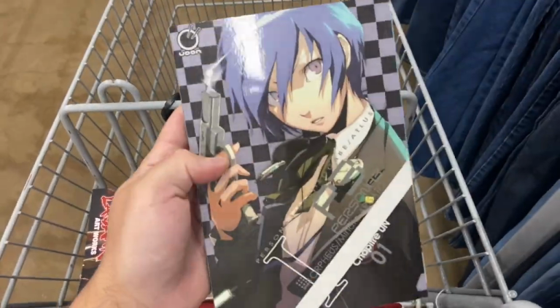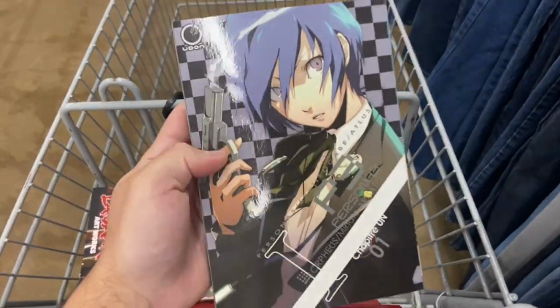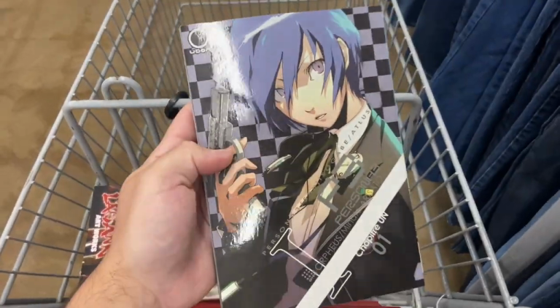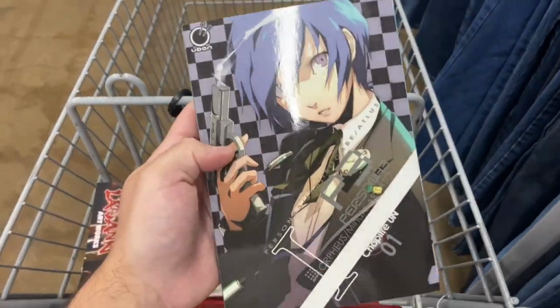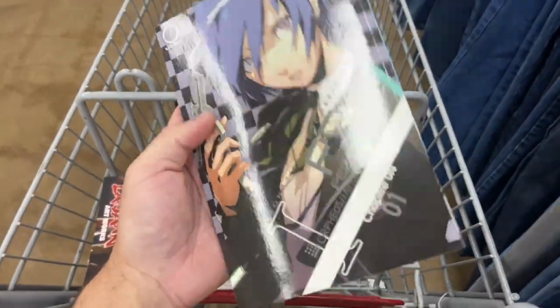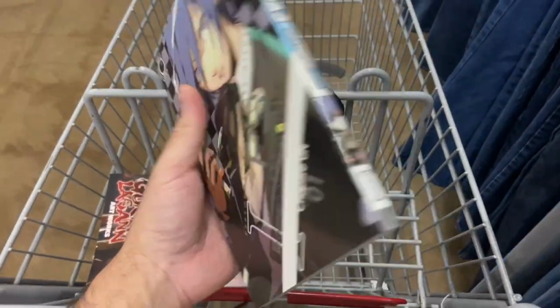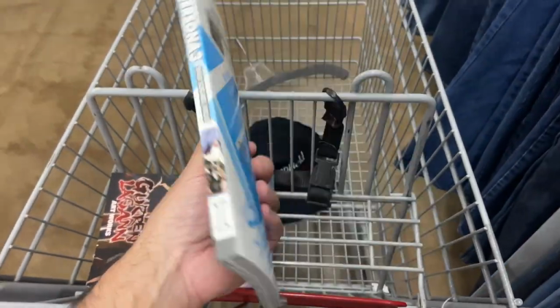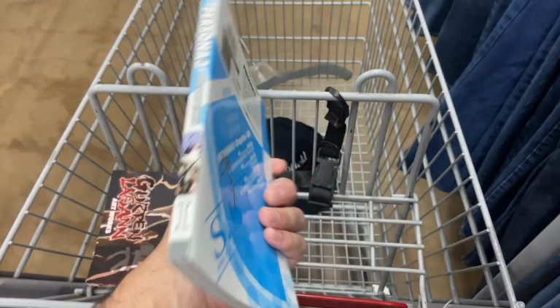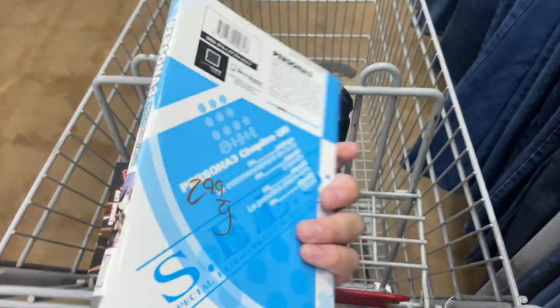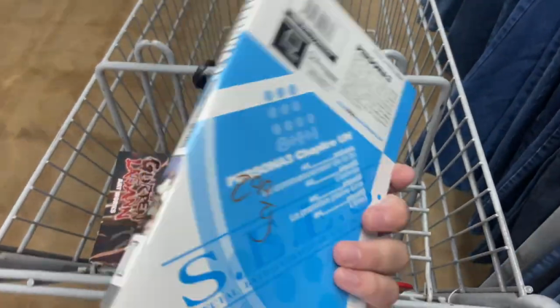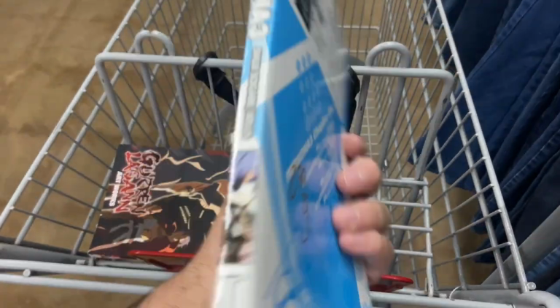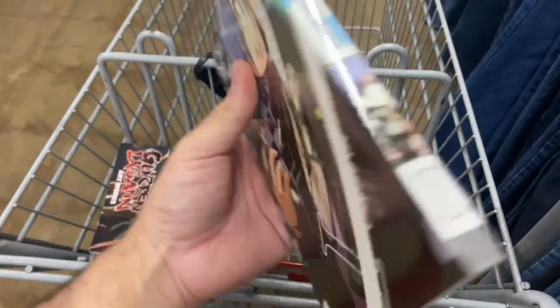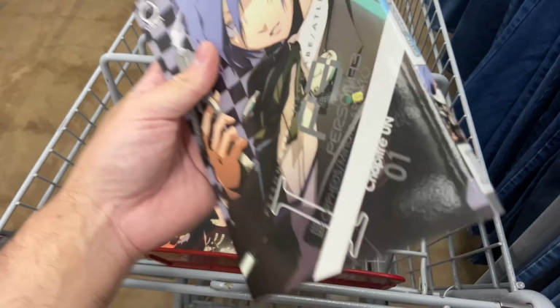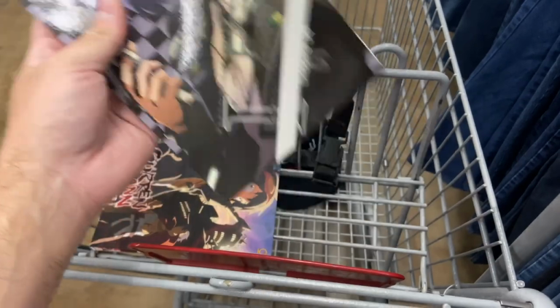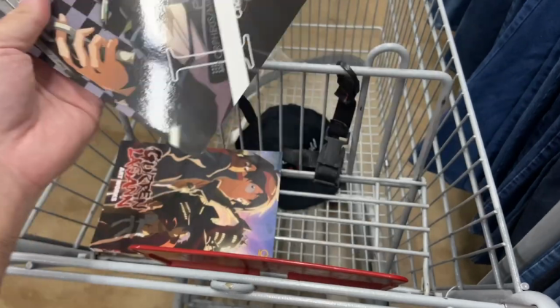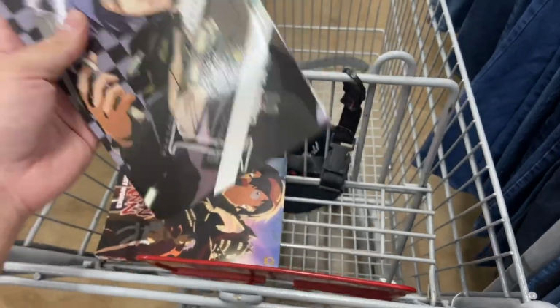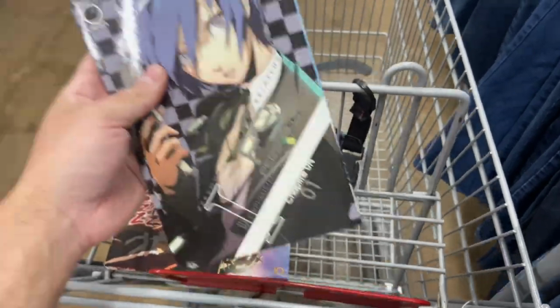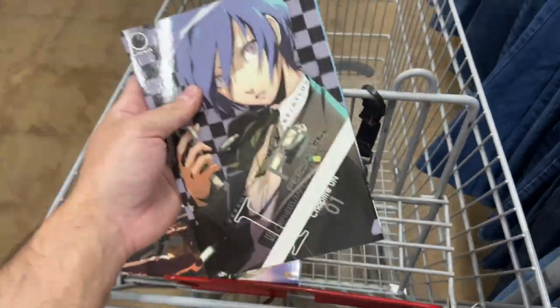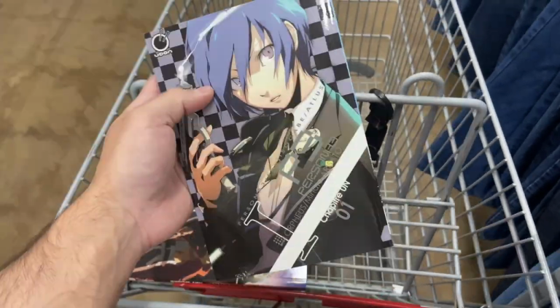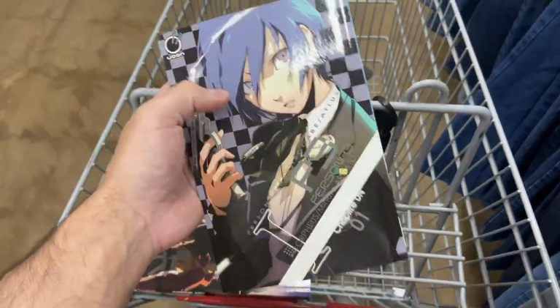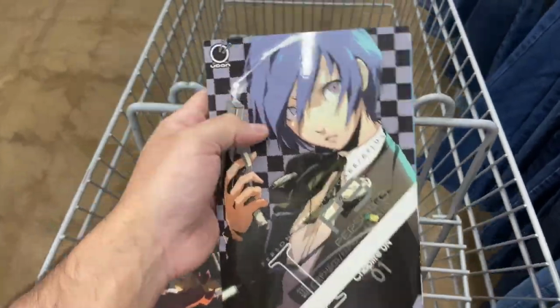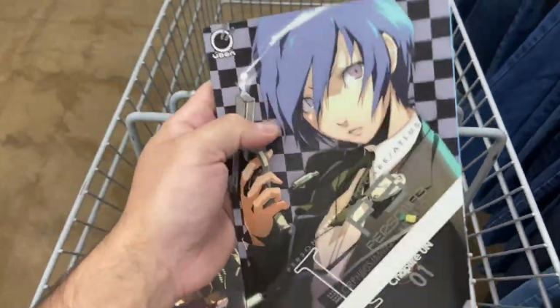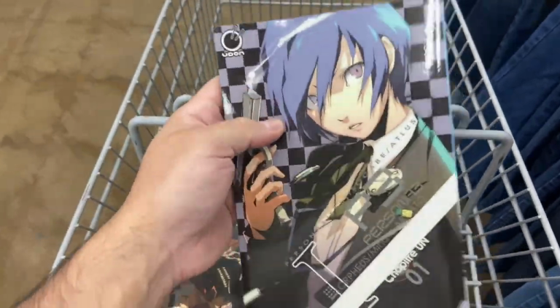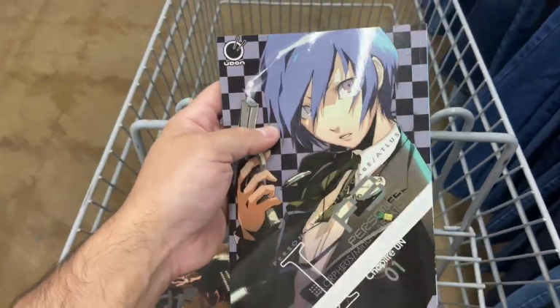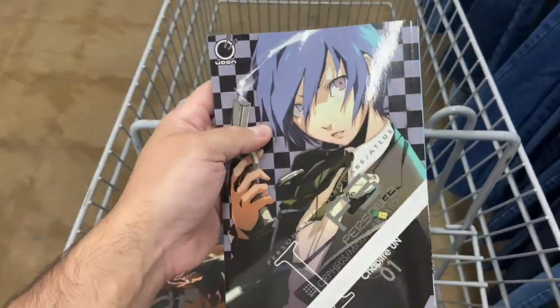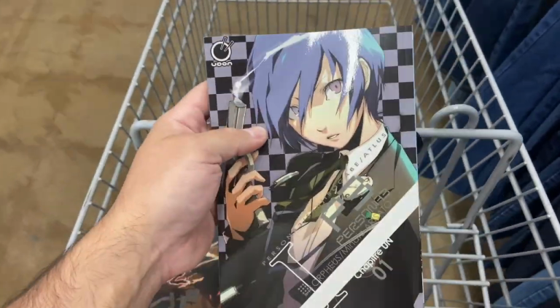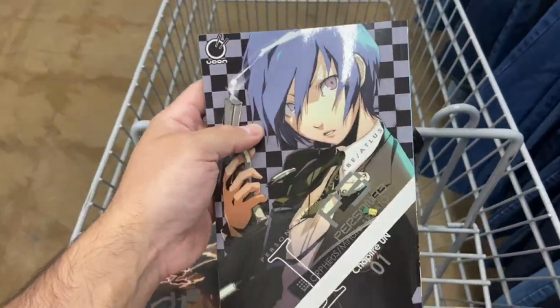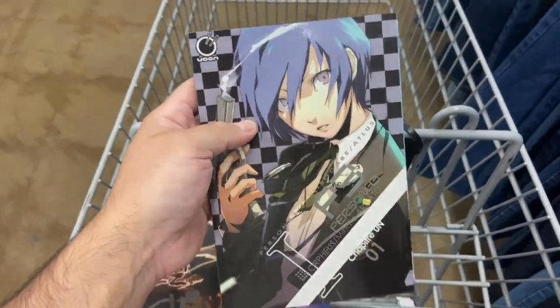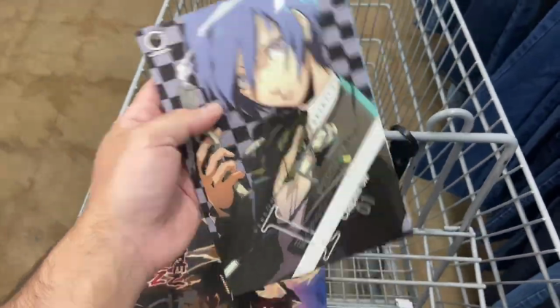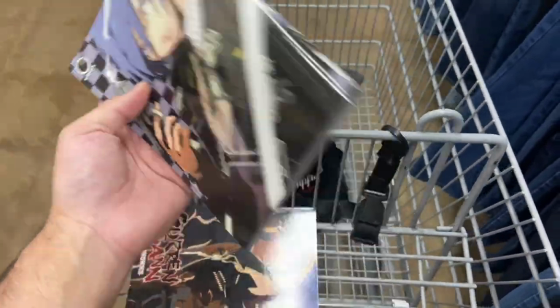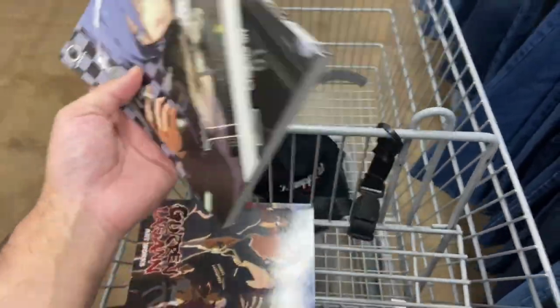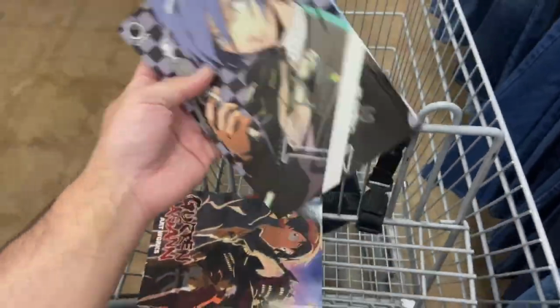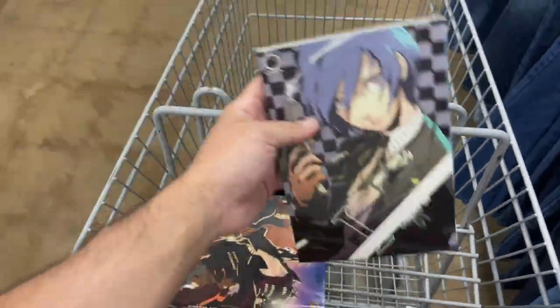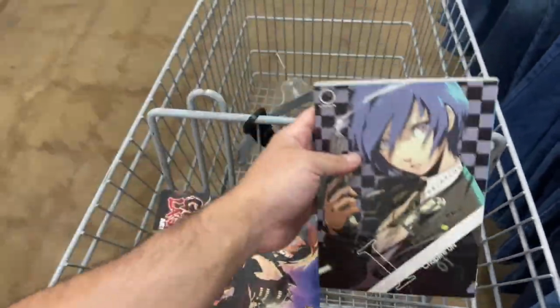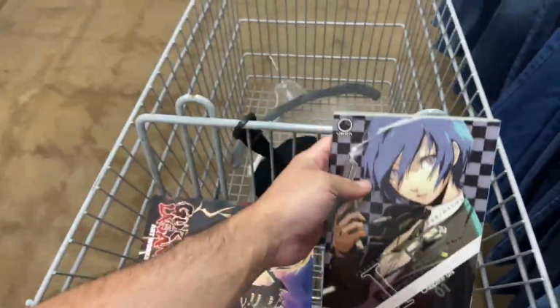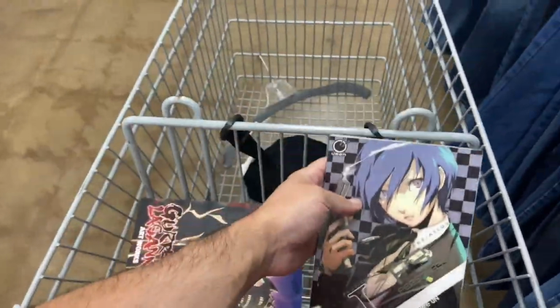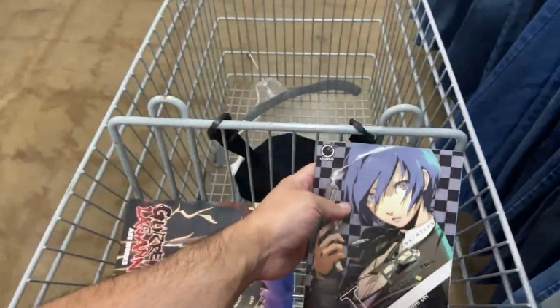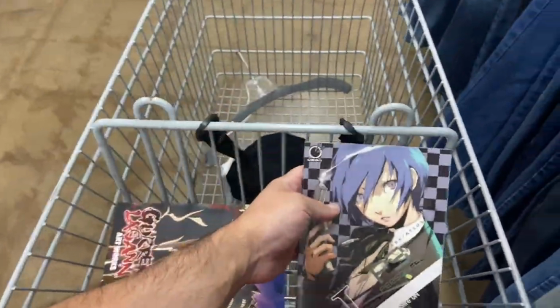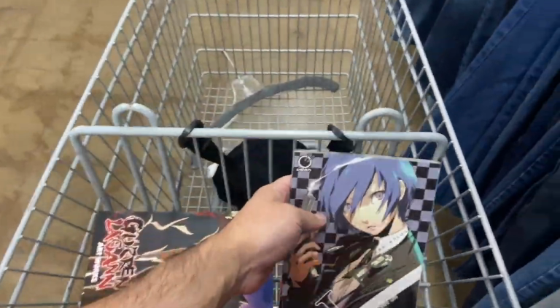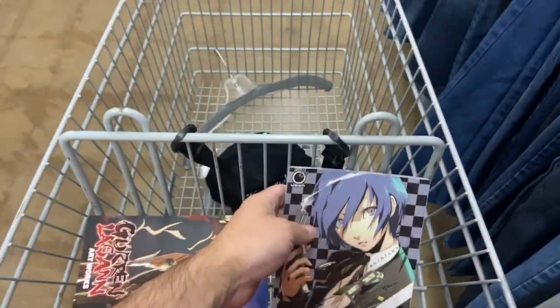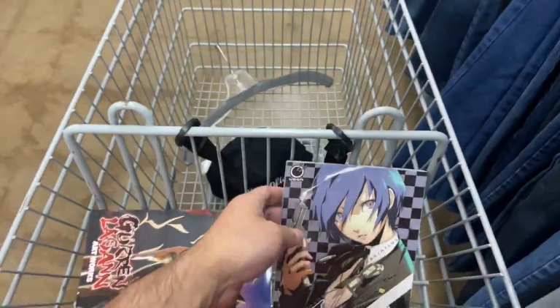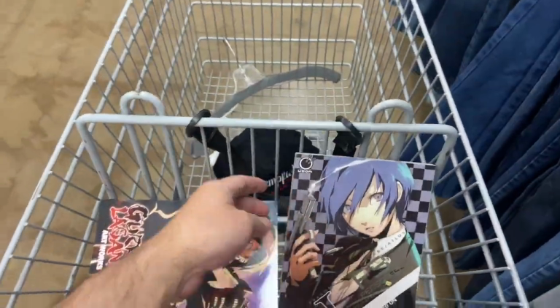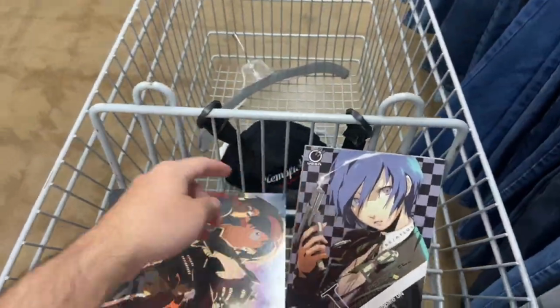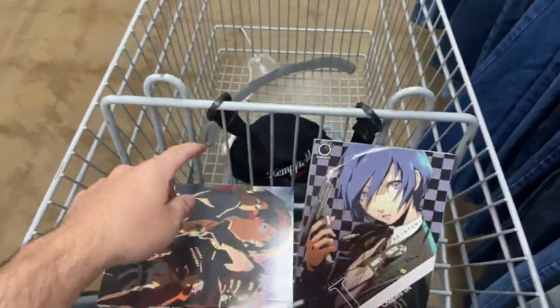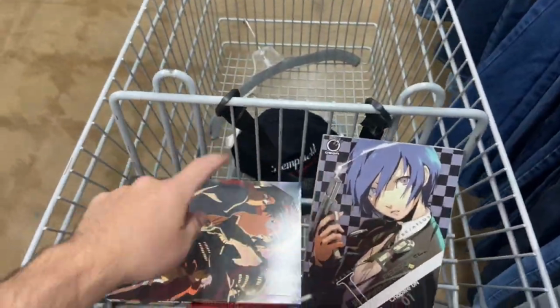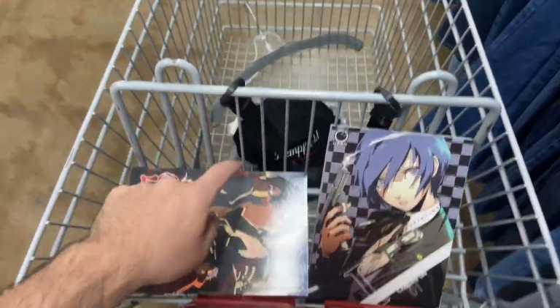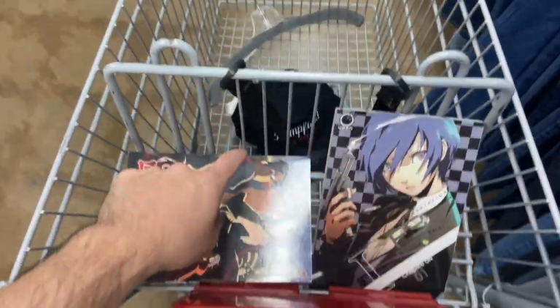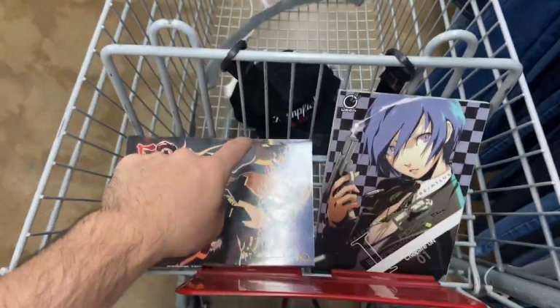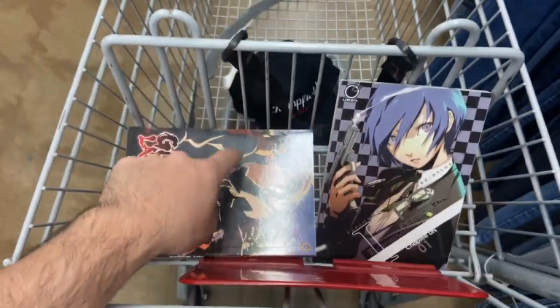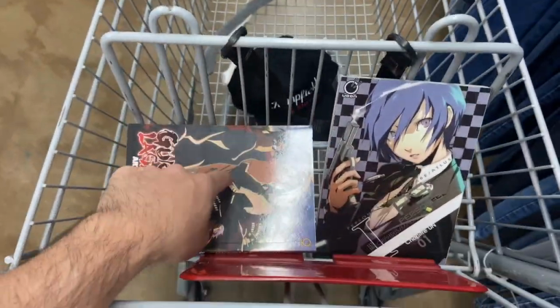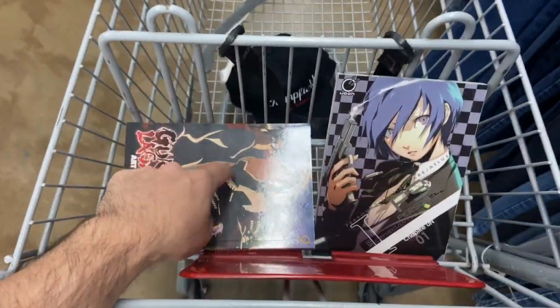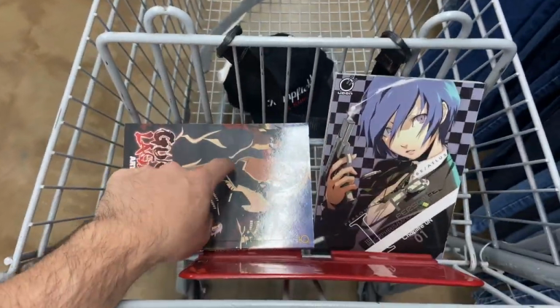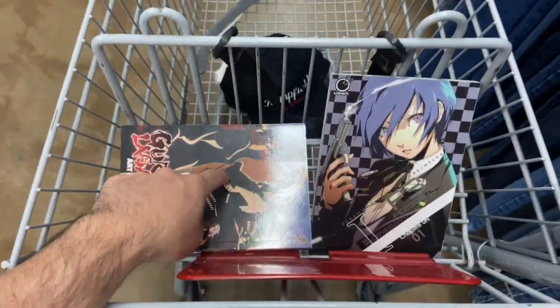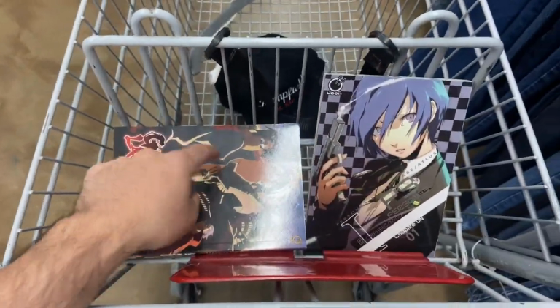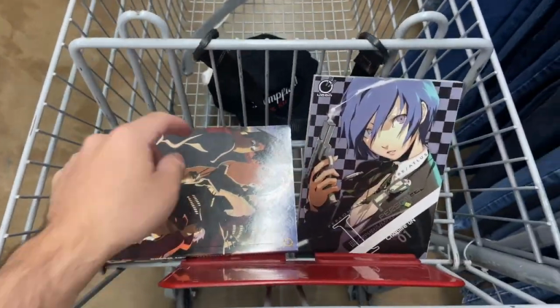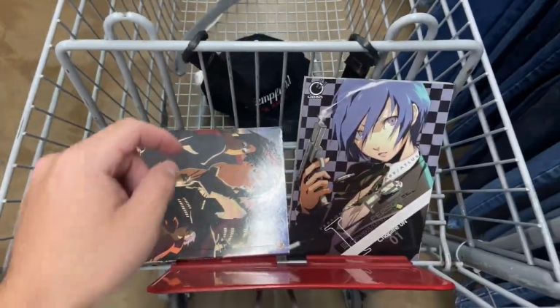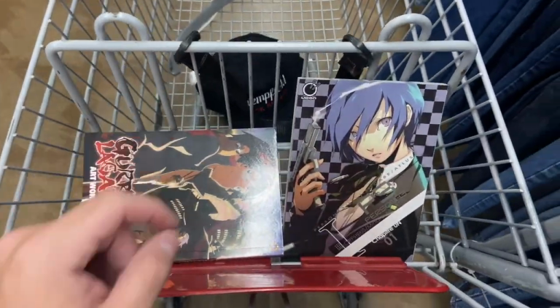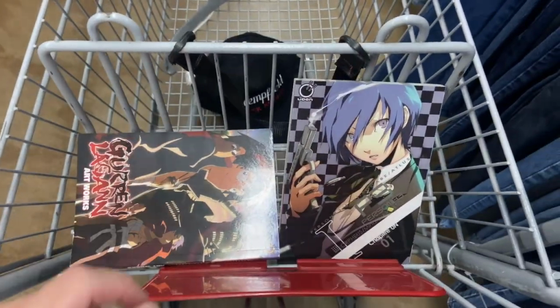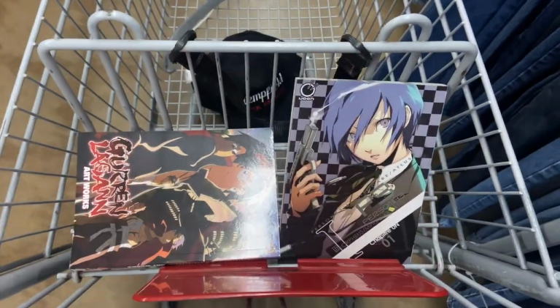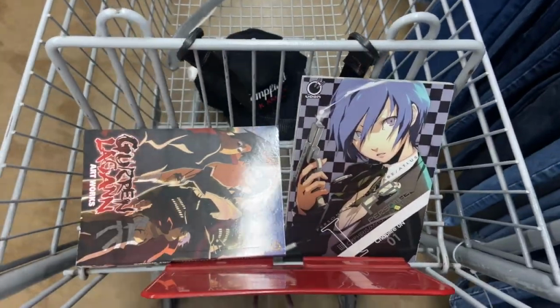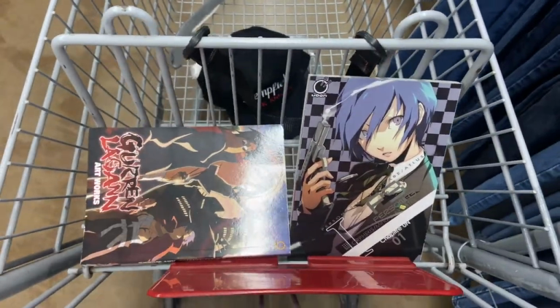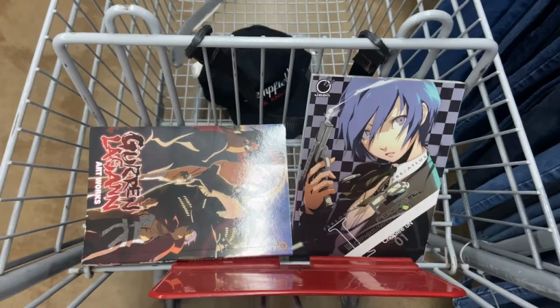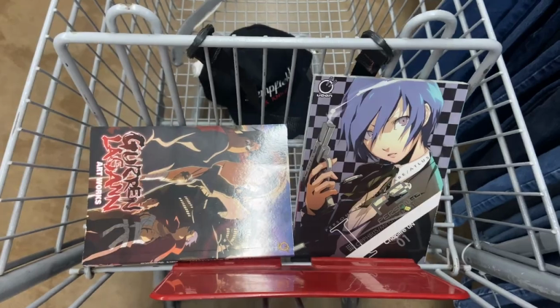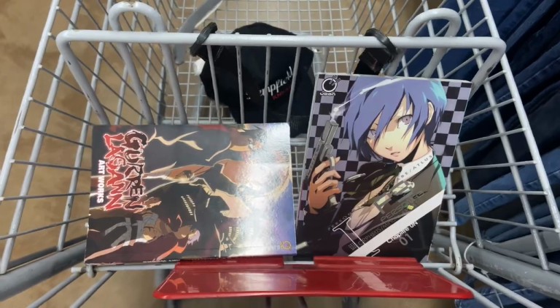I actually already own the Persona 3 manga, so I'll probably leave it because it's not really worth grabbing for three bucks, but definitely grabbing the art book for Gurren Lagann.